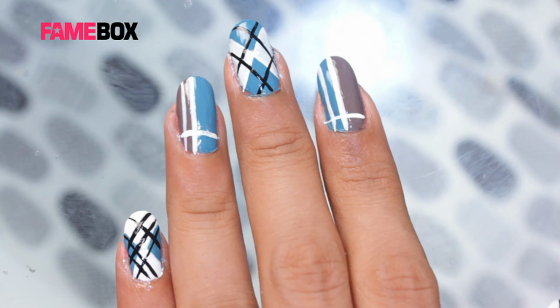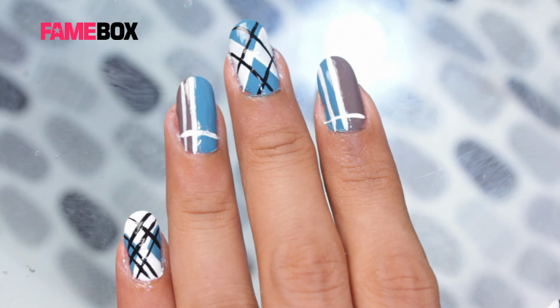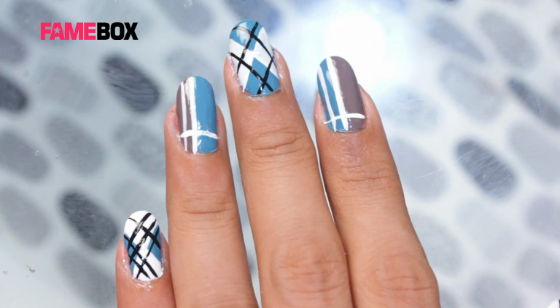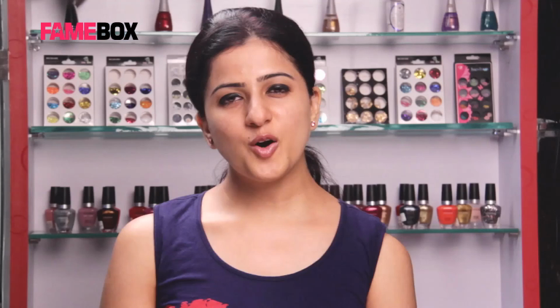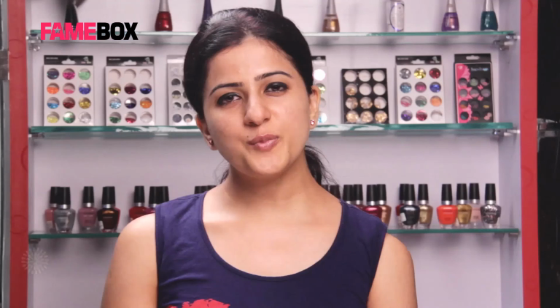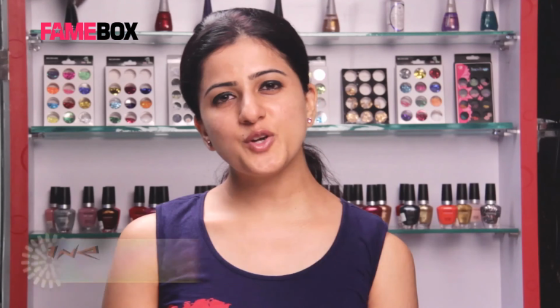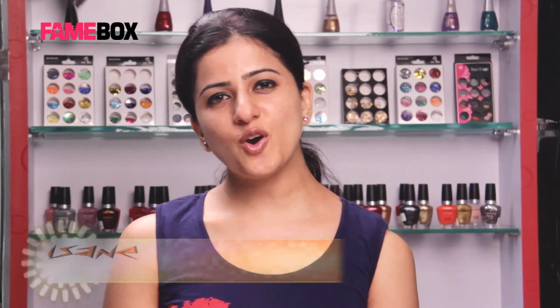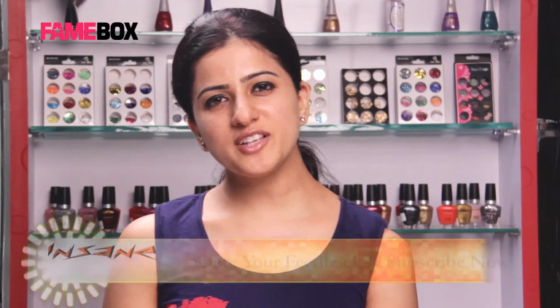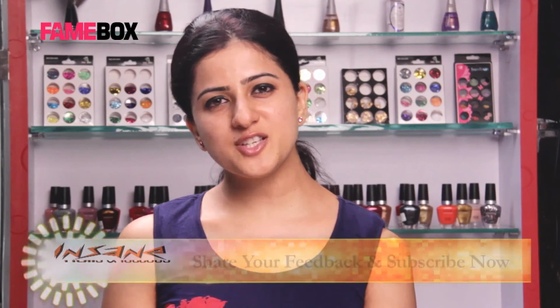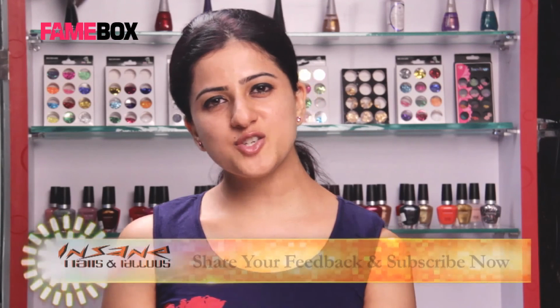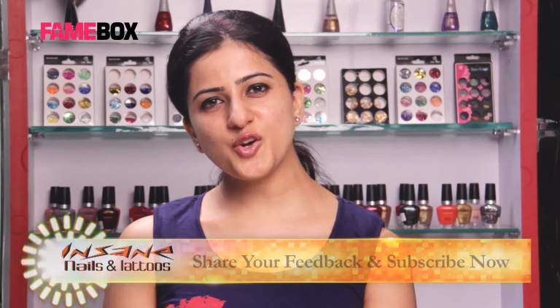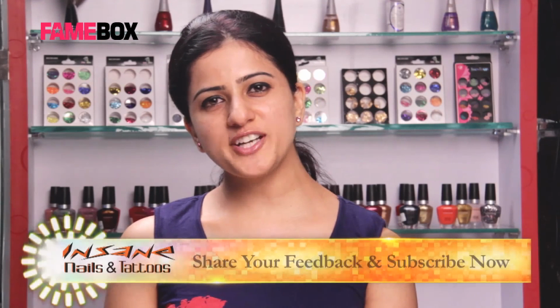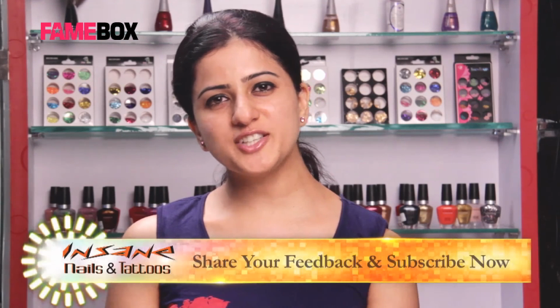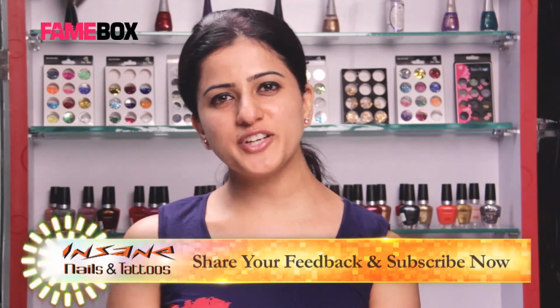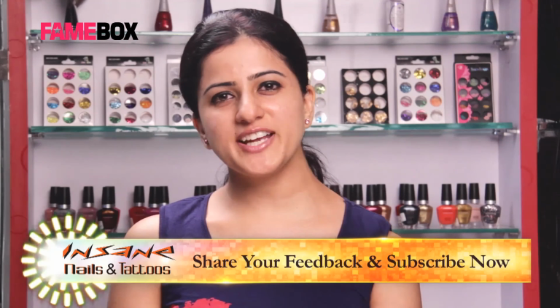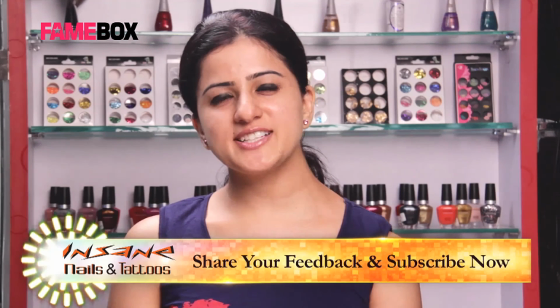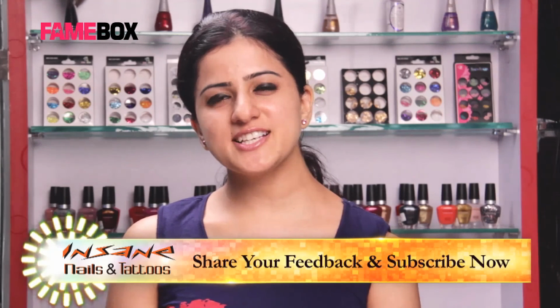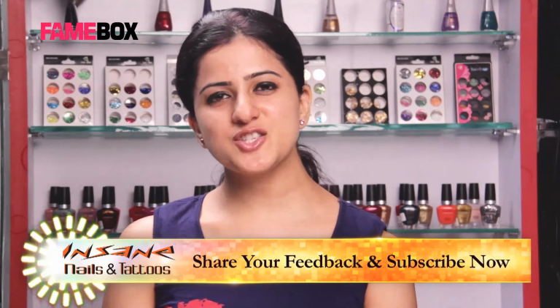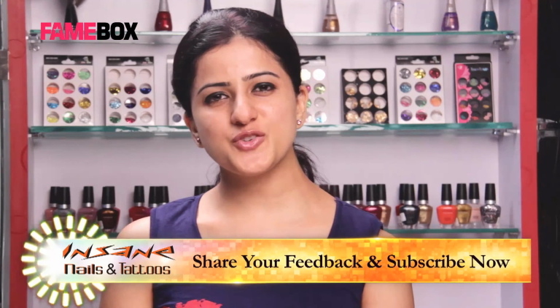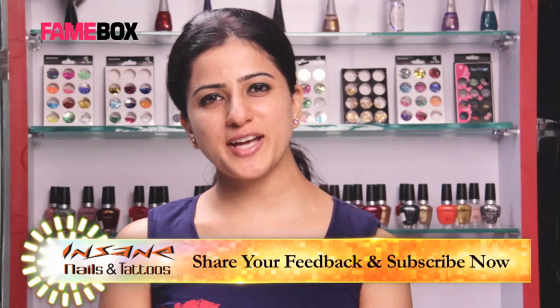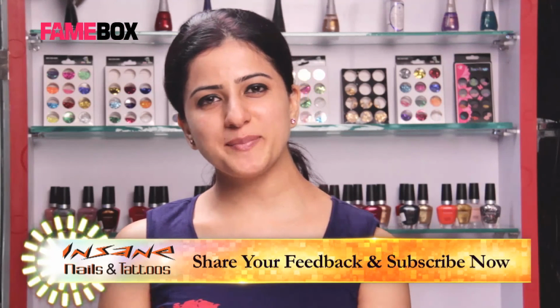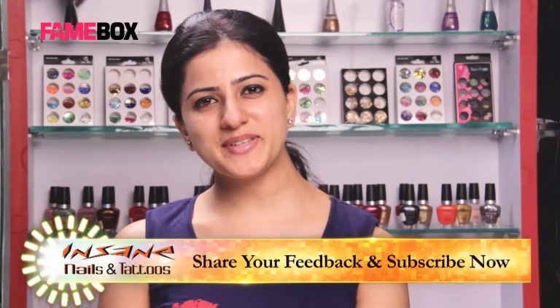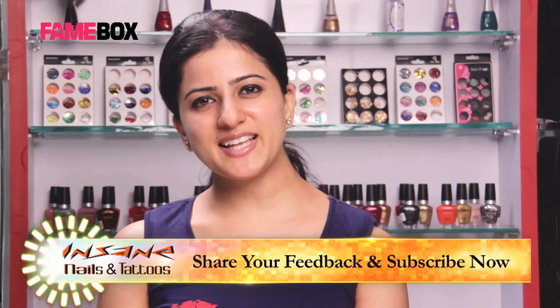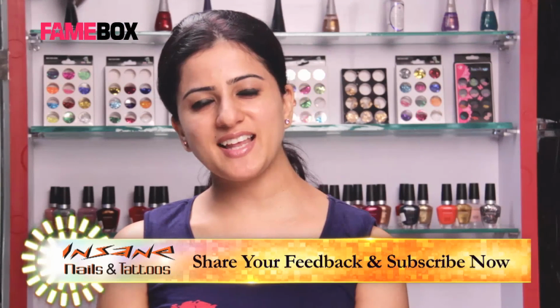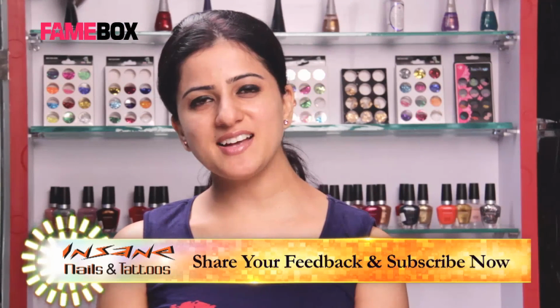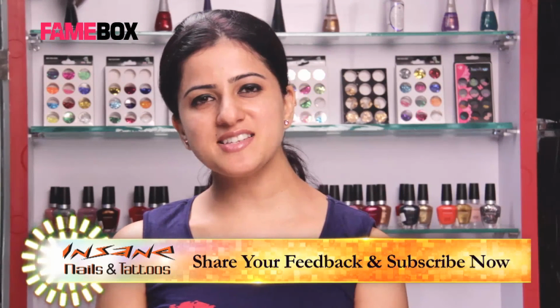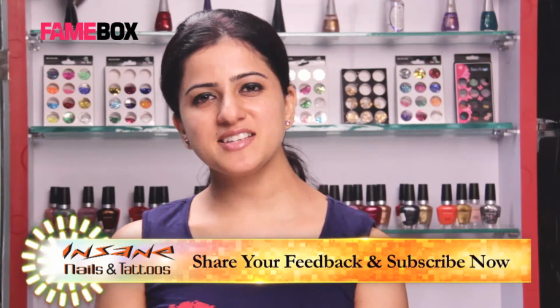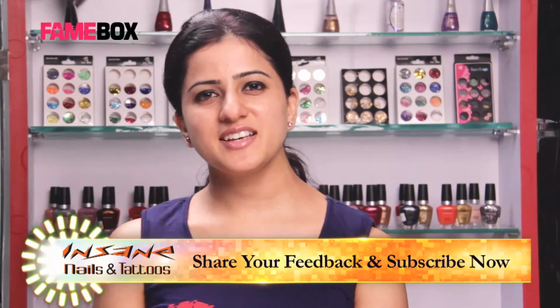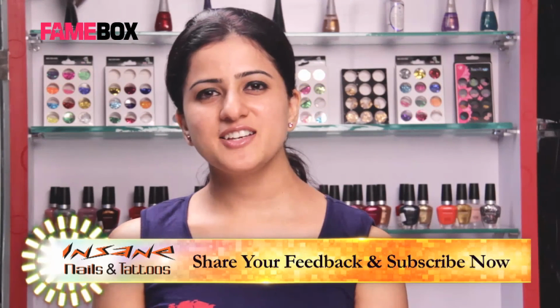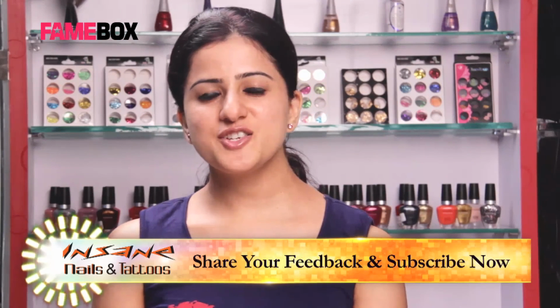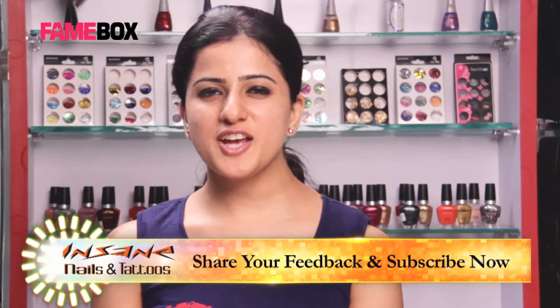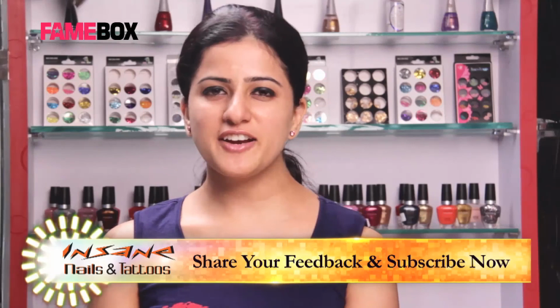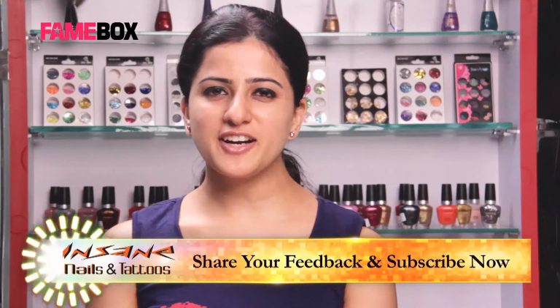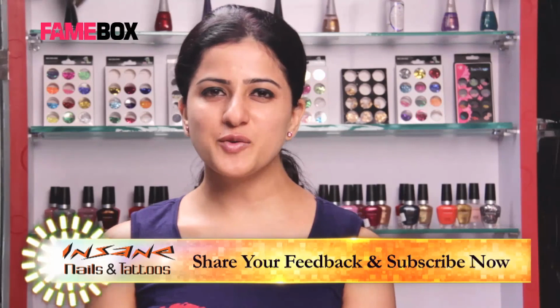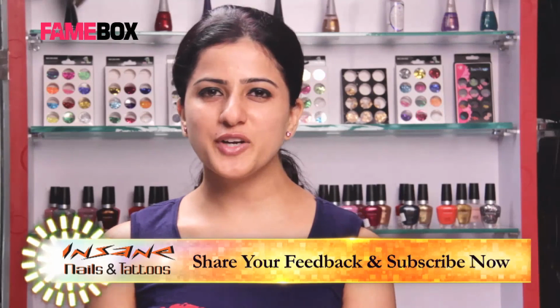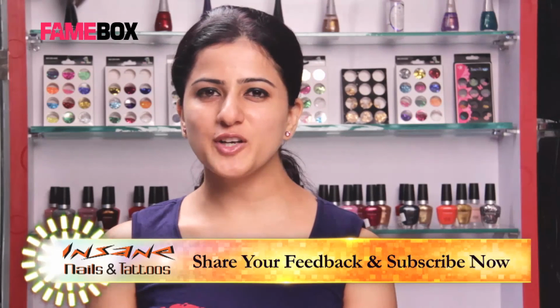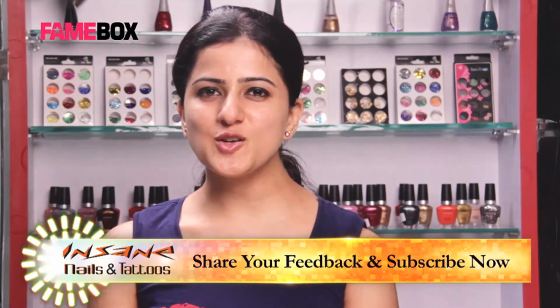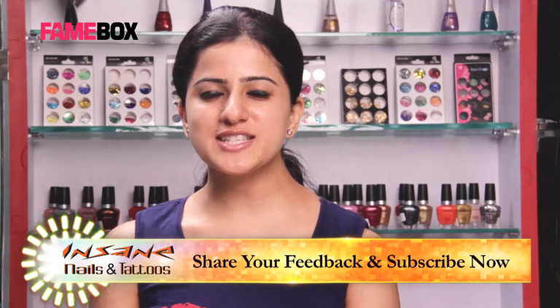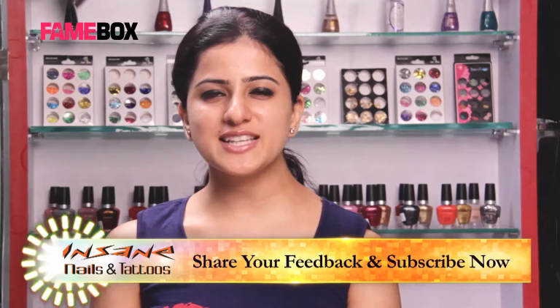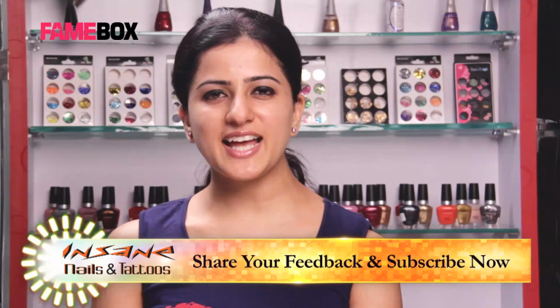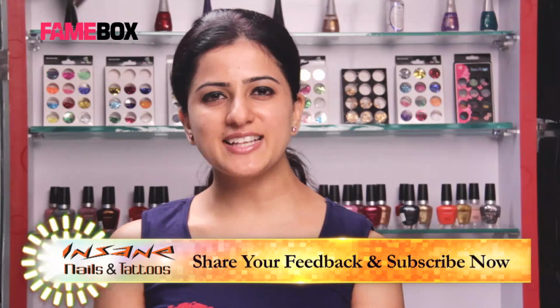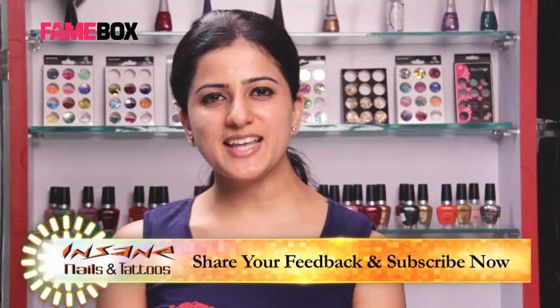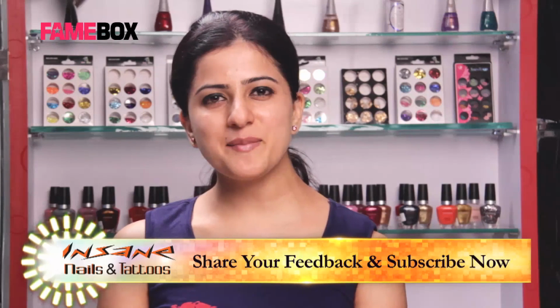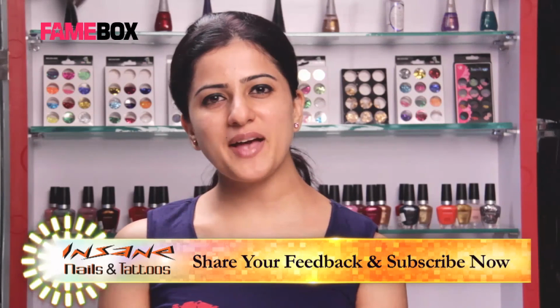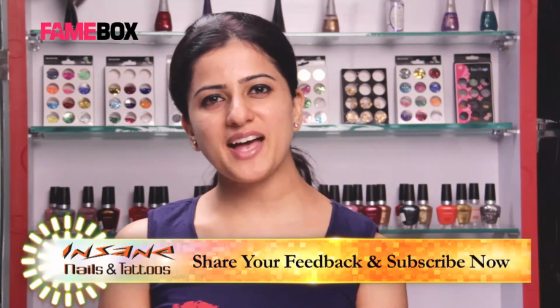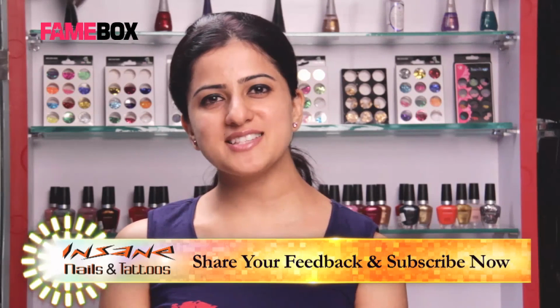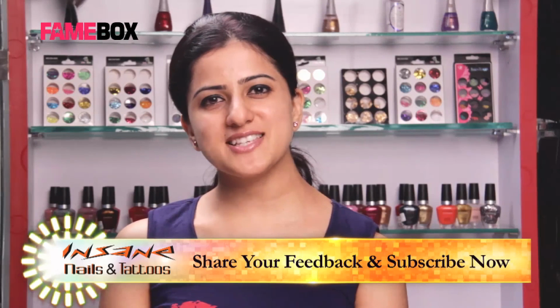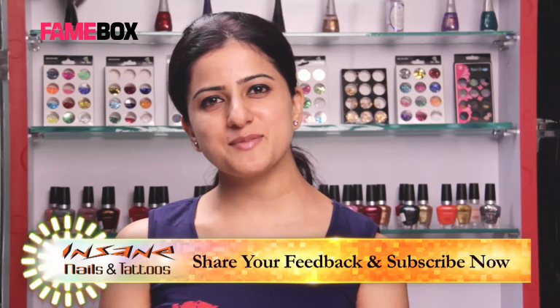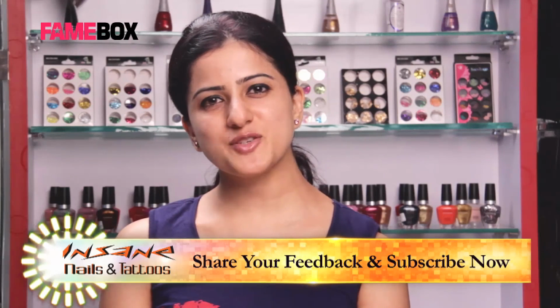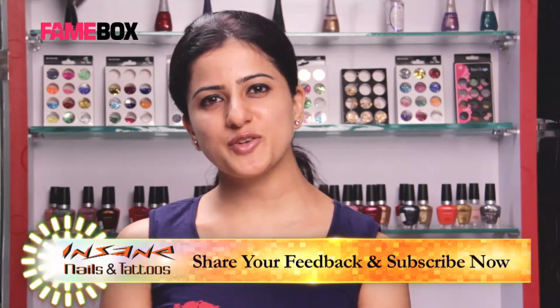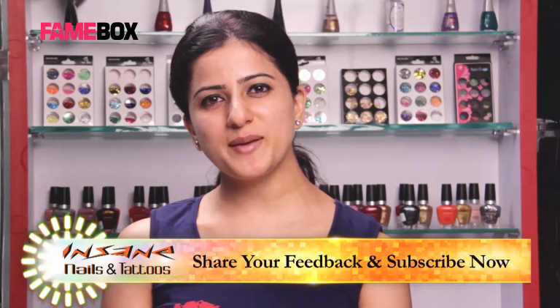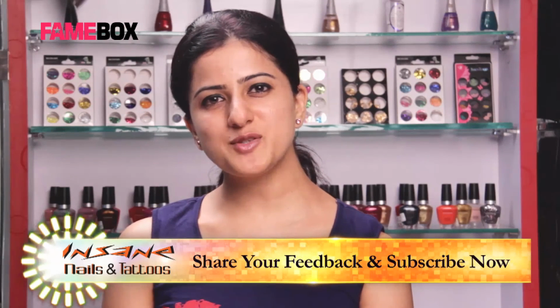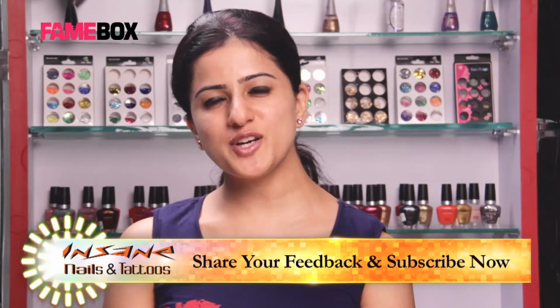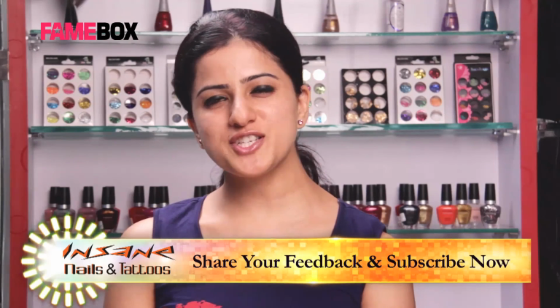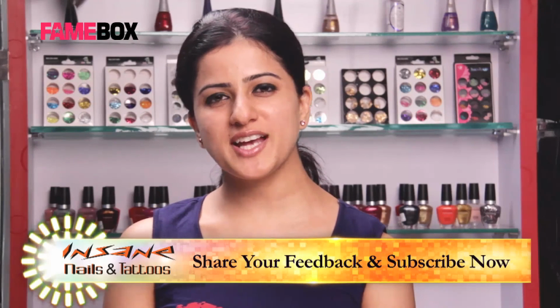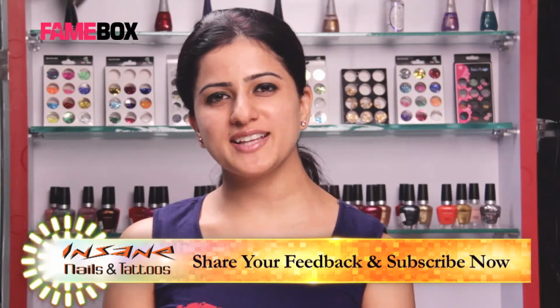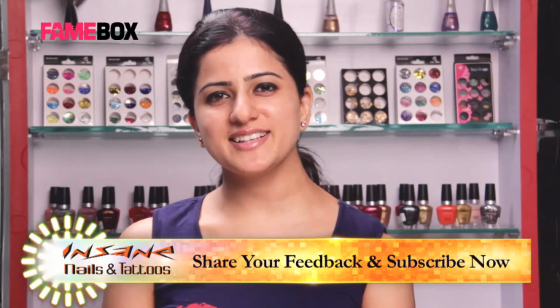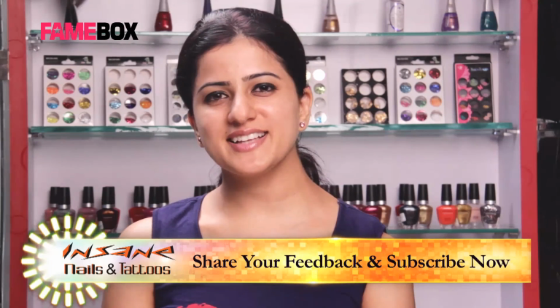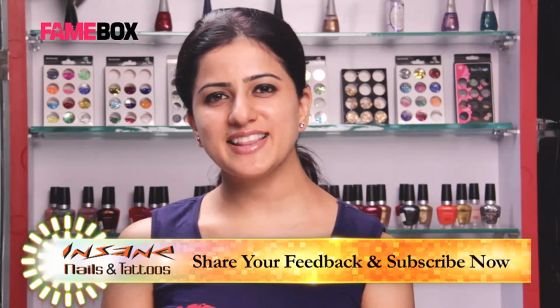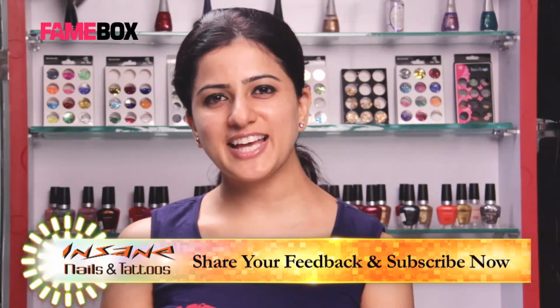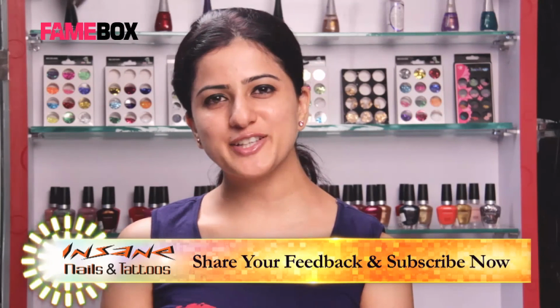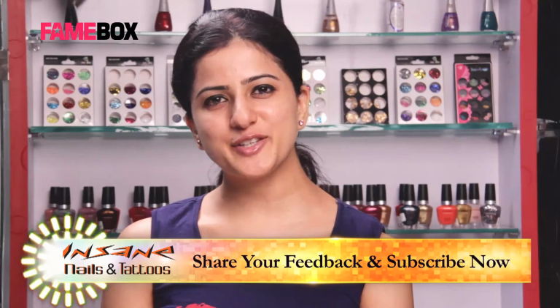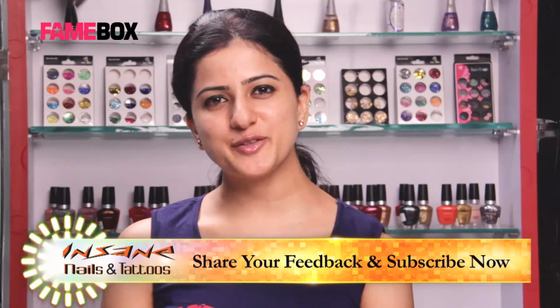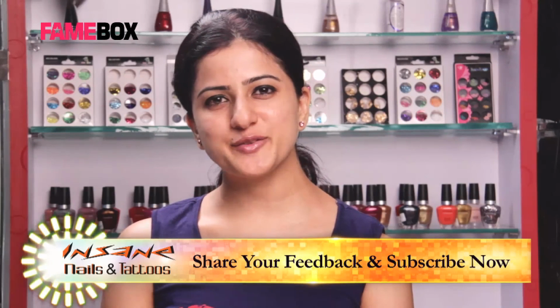Hope you all enjoyed creating stripe nail art. Share our videos, like them and subscribe to our channel. Thank you.